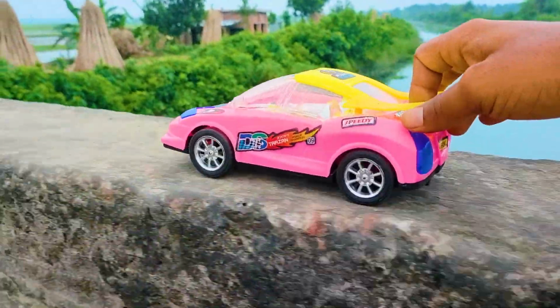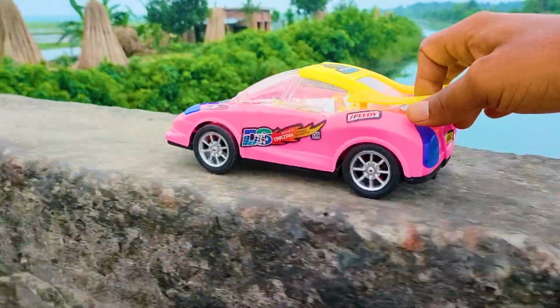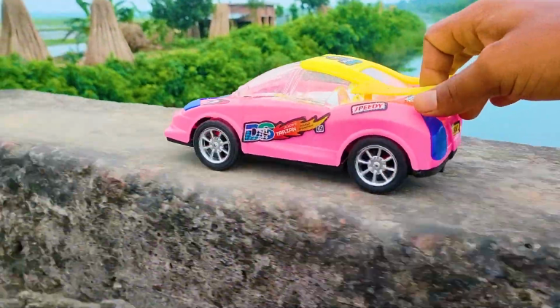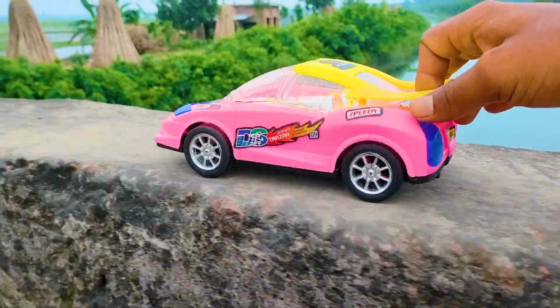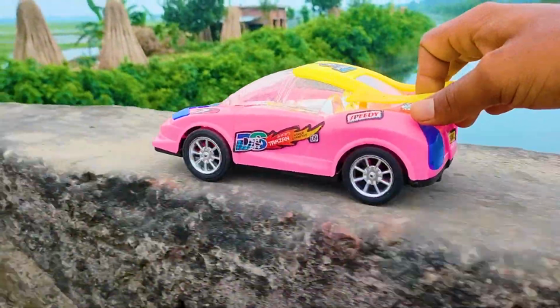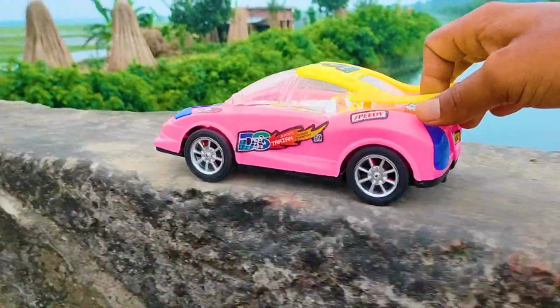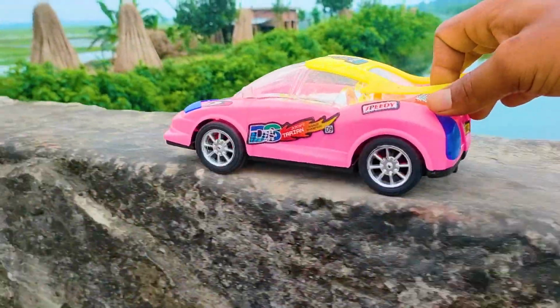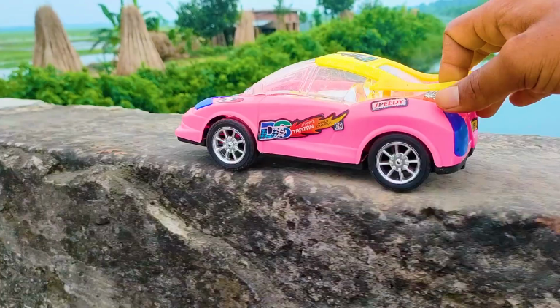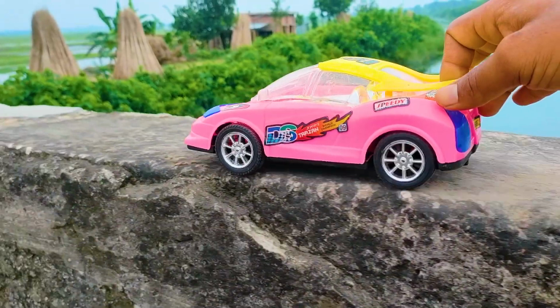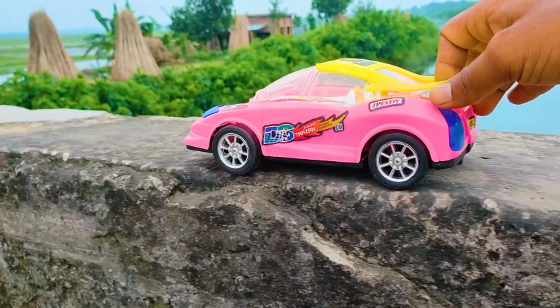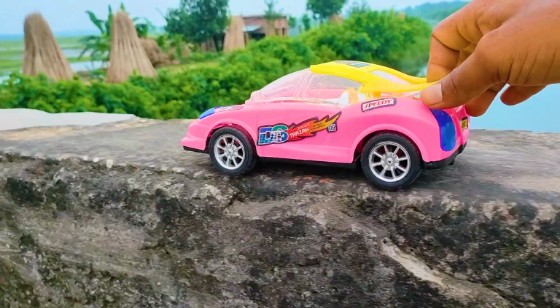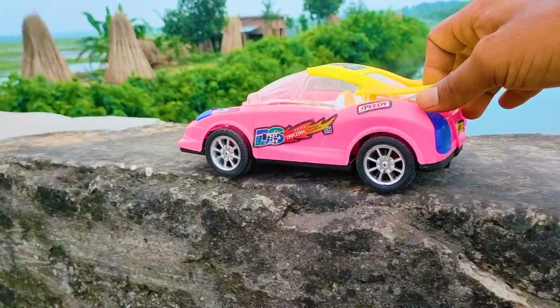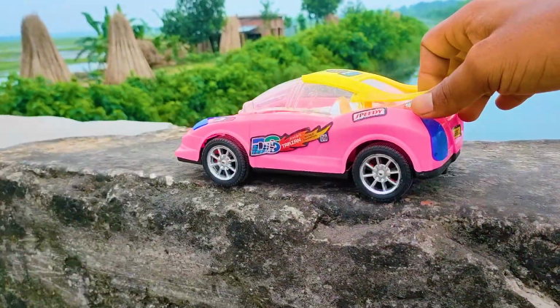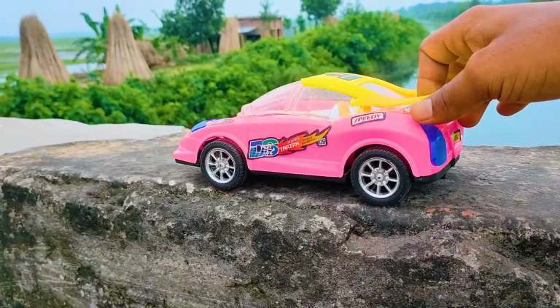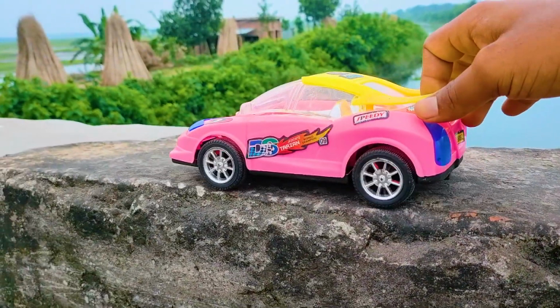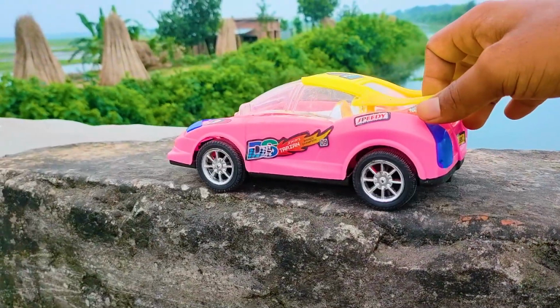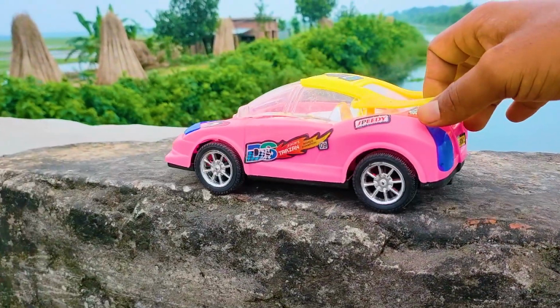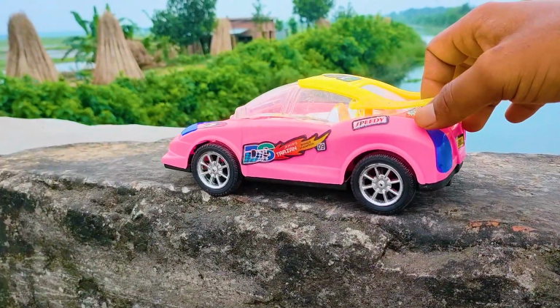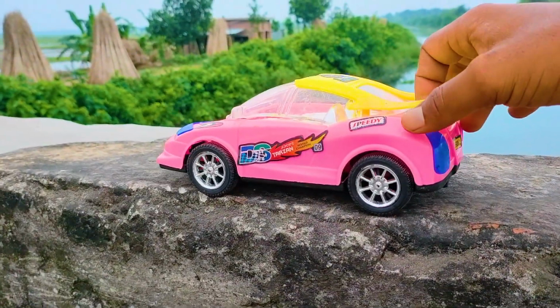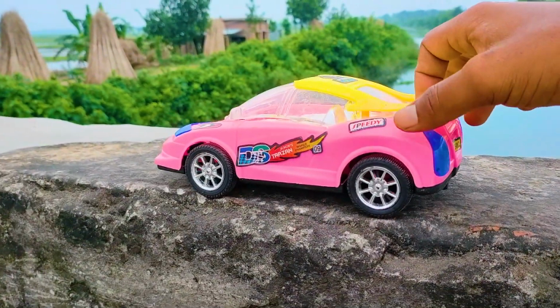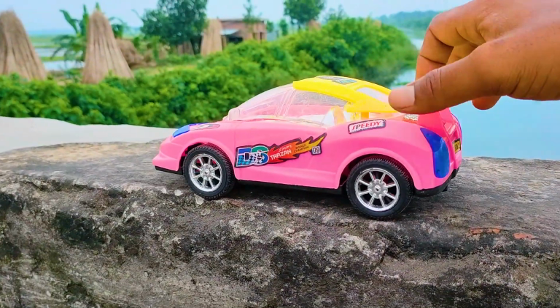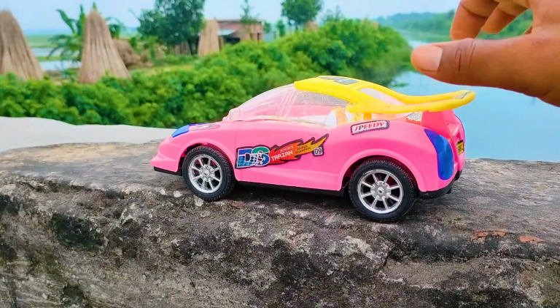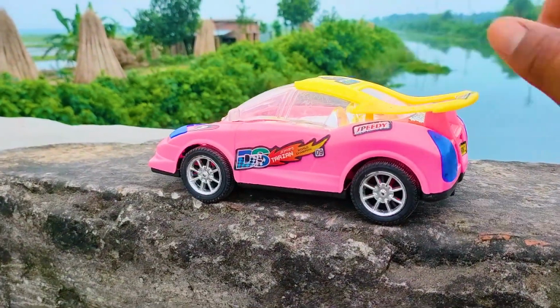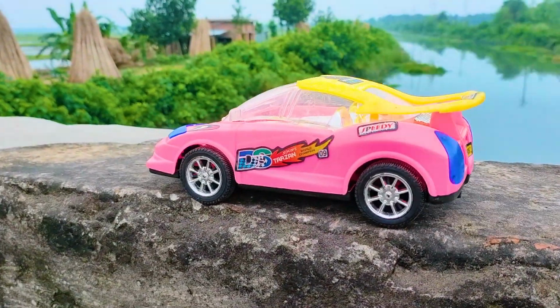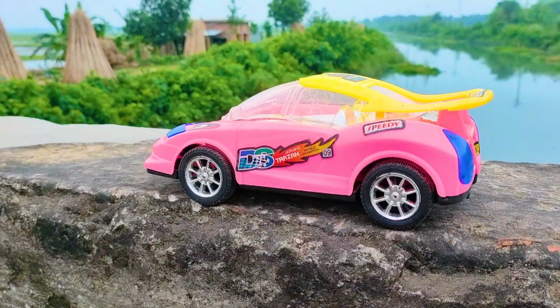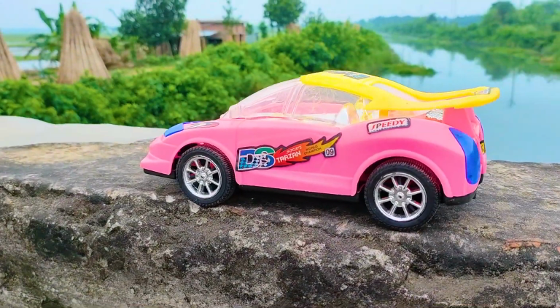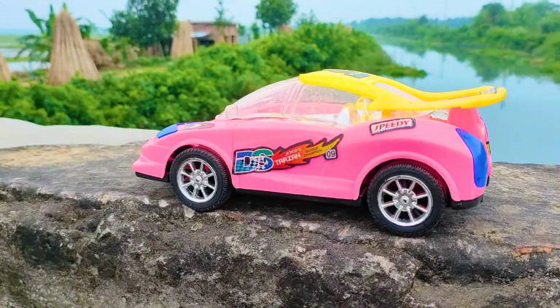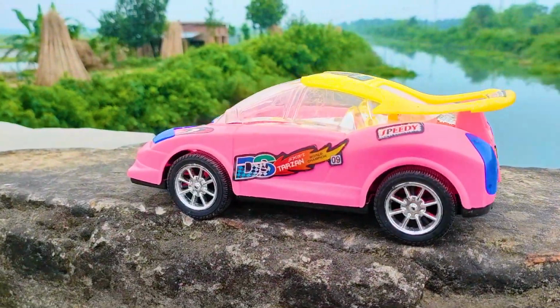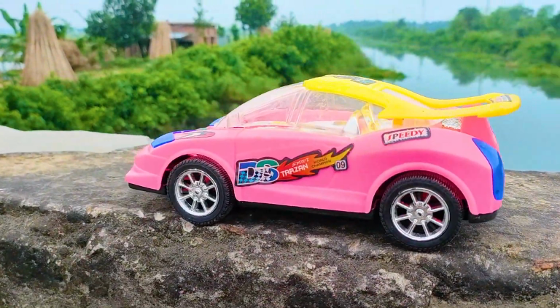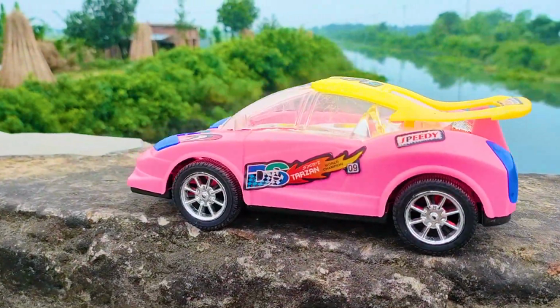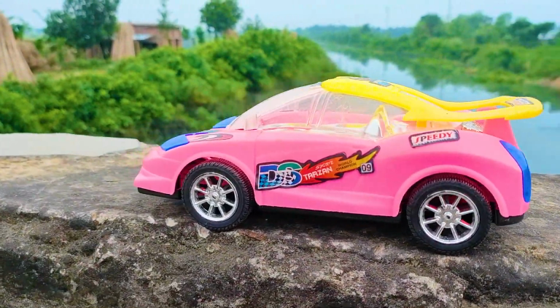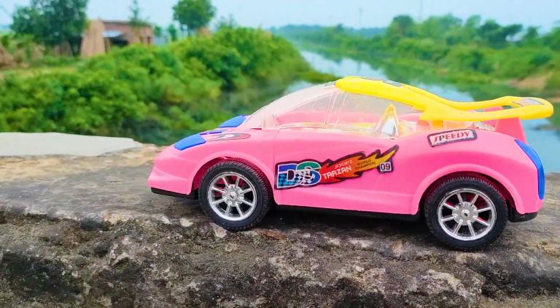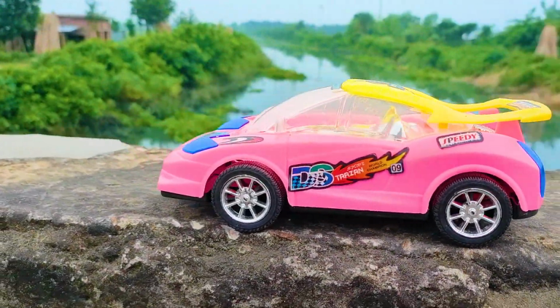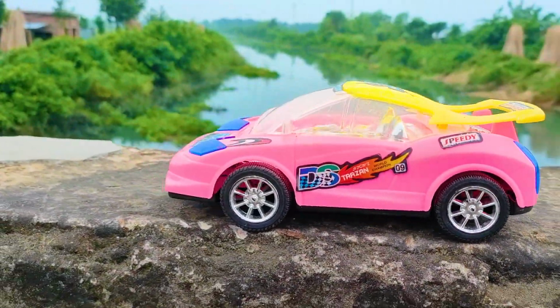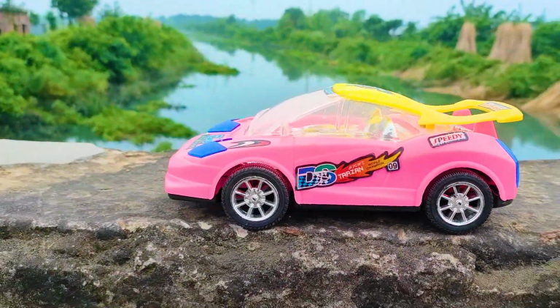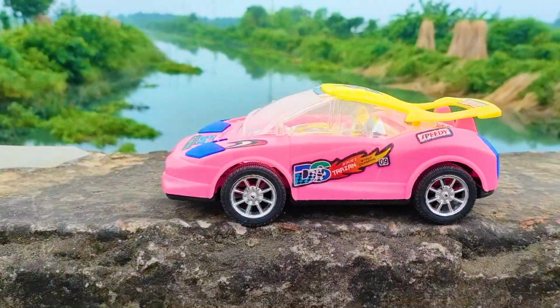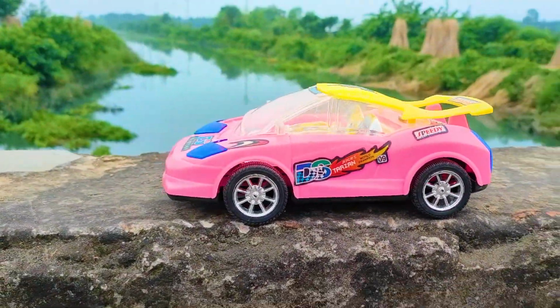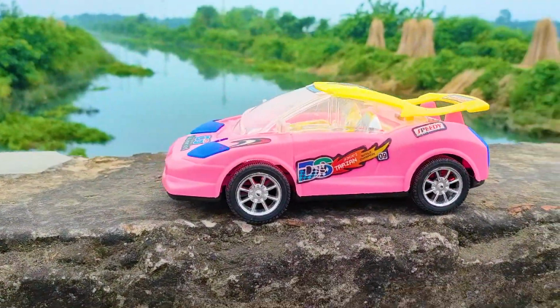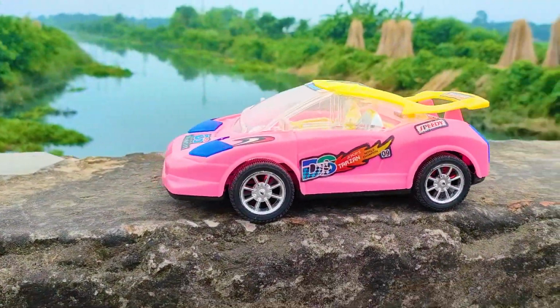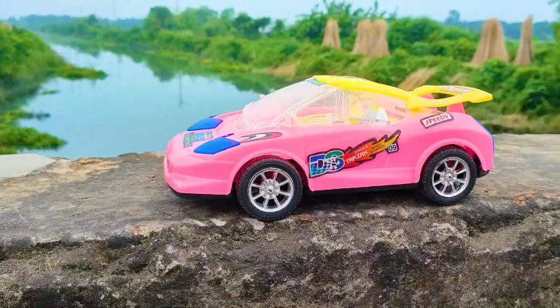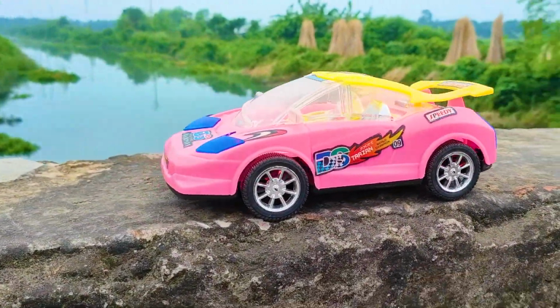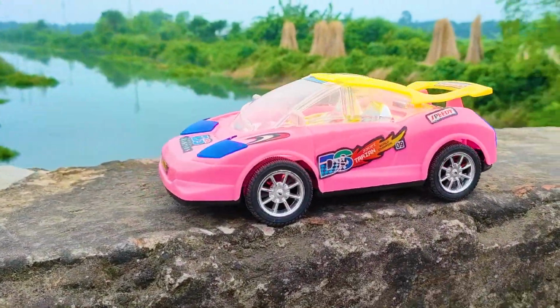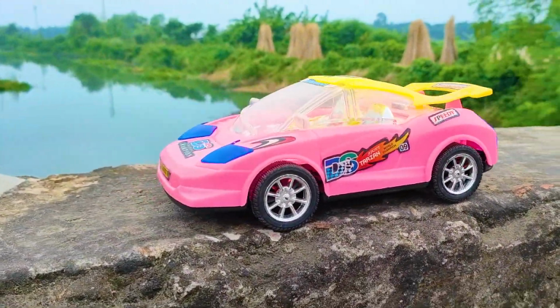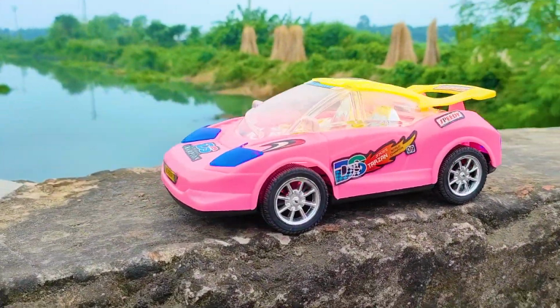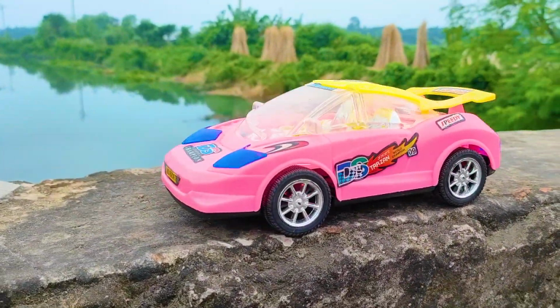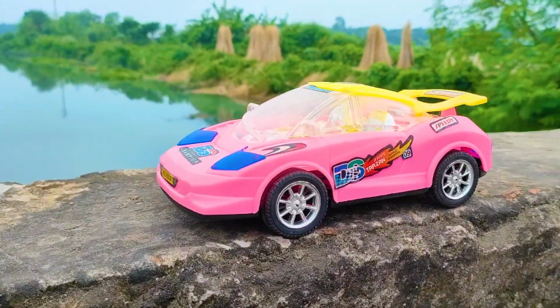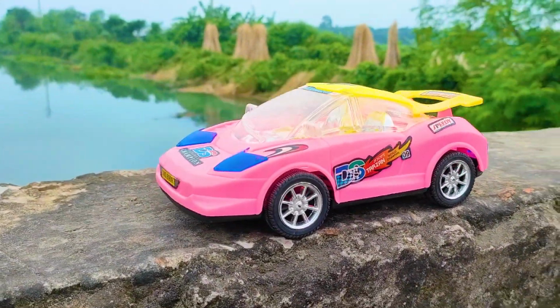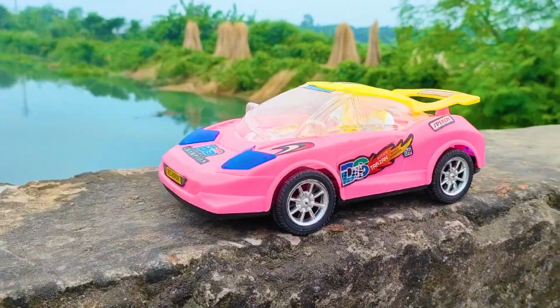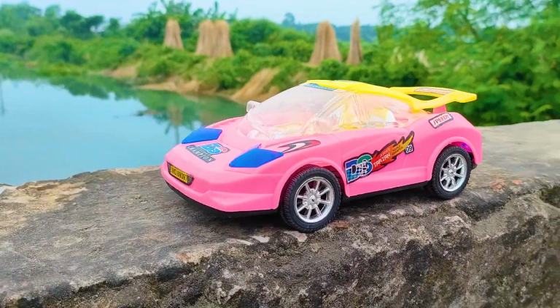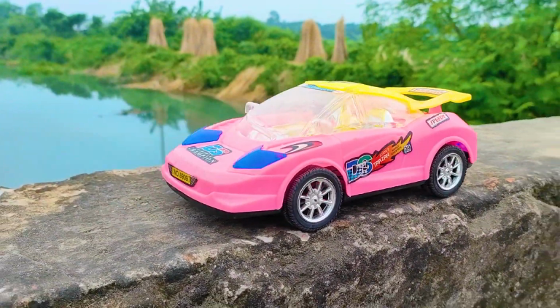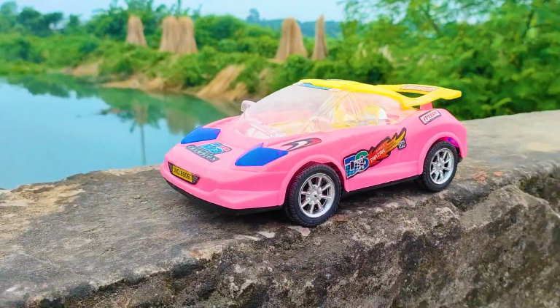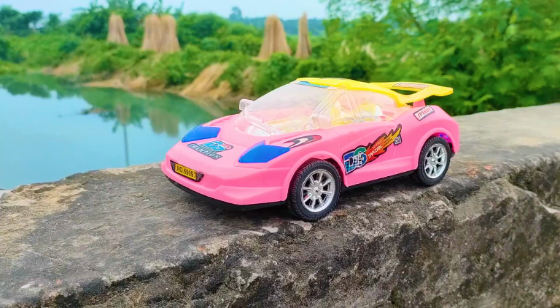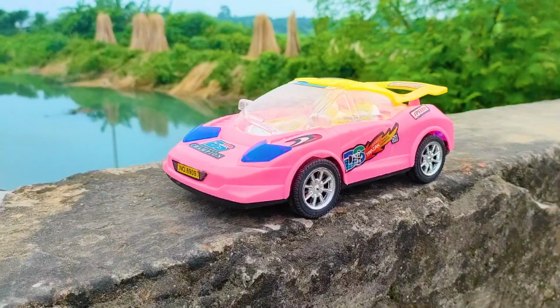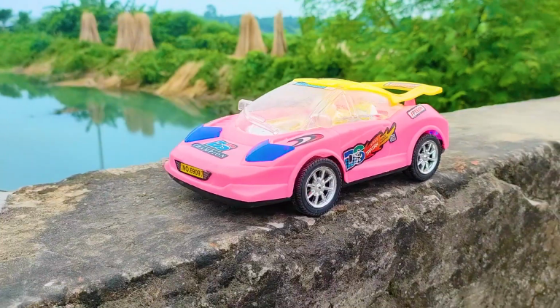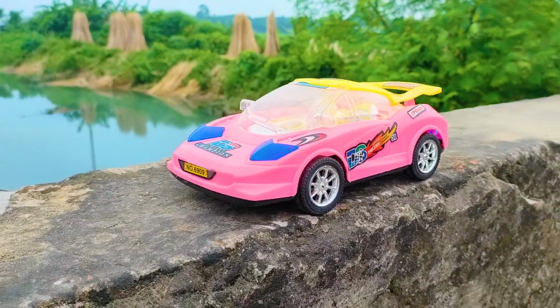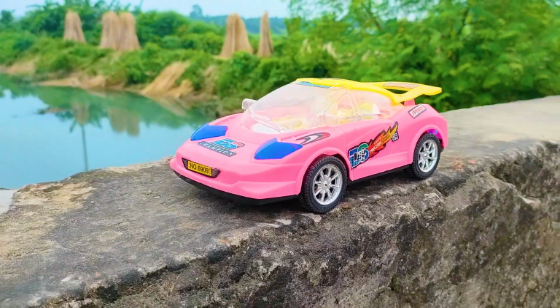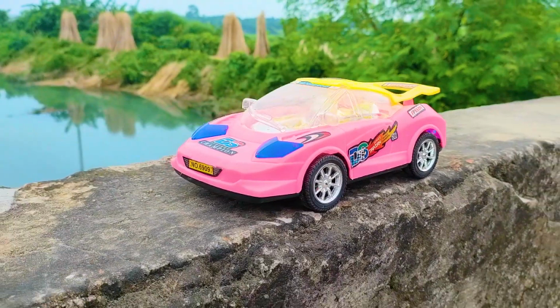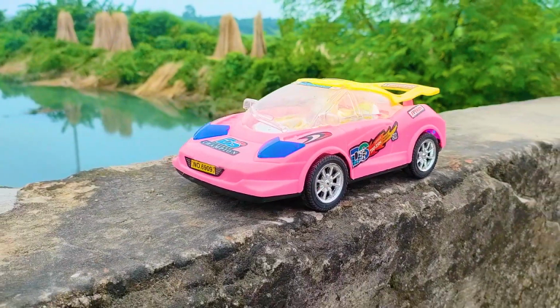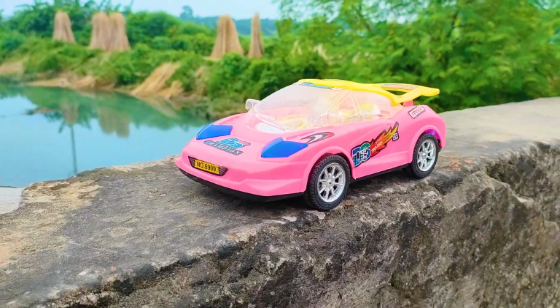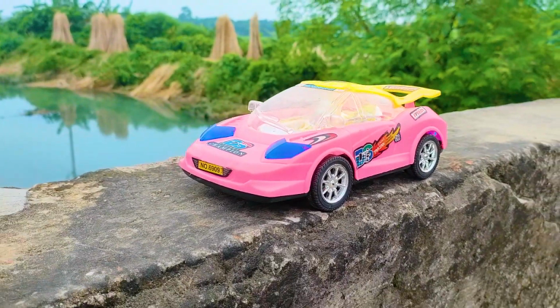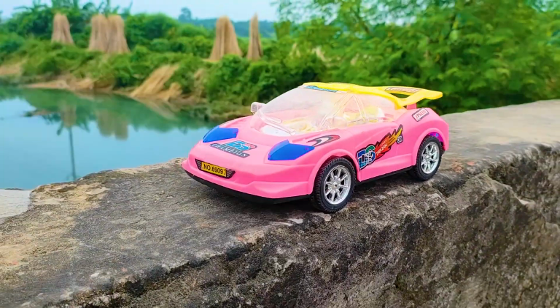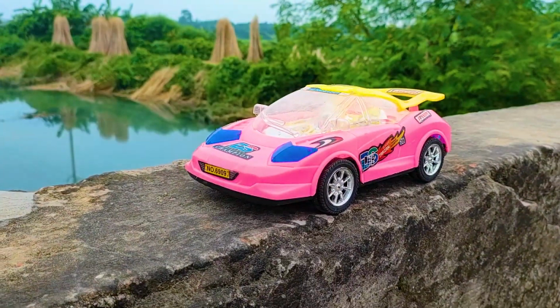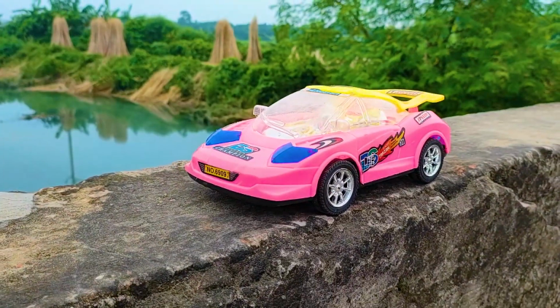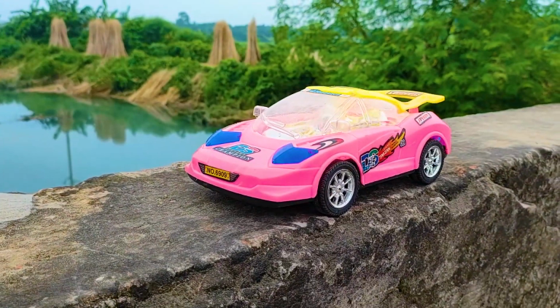I parked here my first vehicle, the DS Tarzan car. This is a pink, black, yellow, and silver color combination.